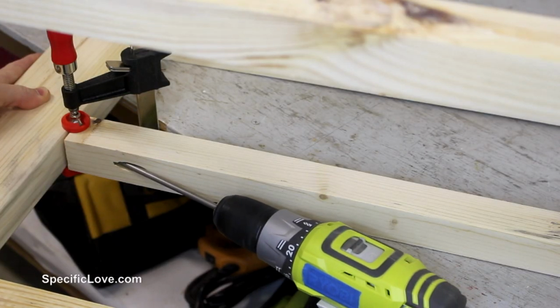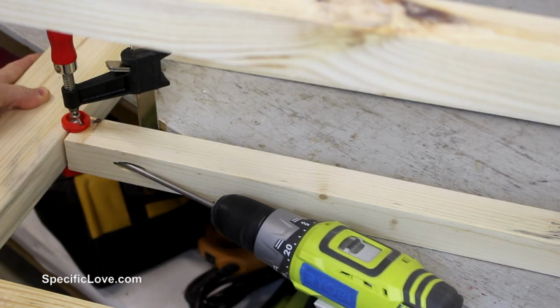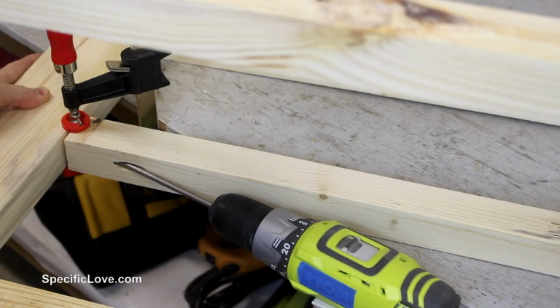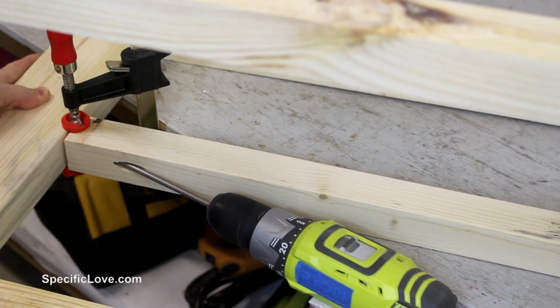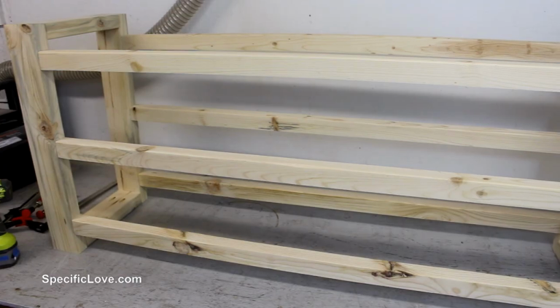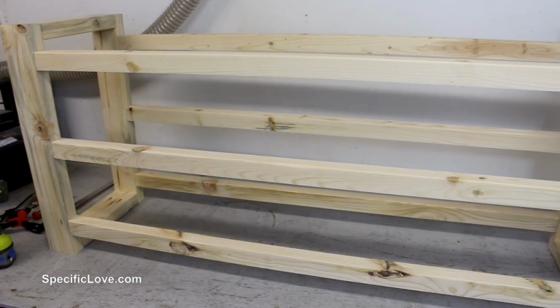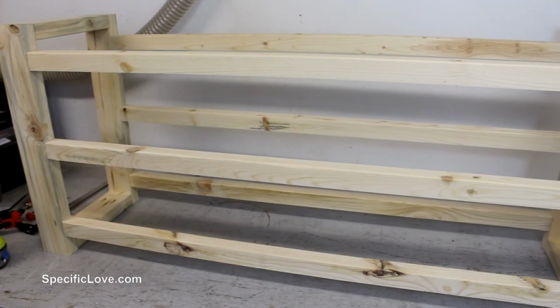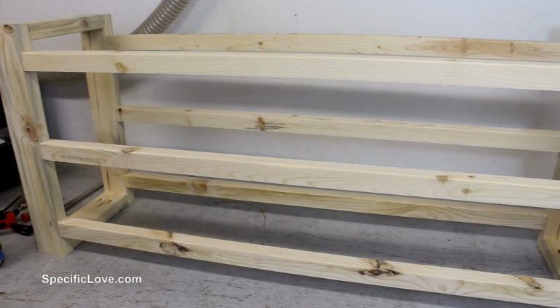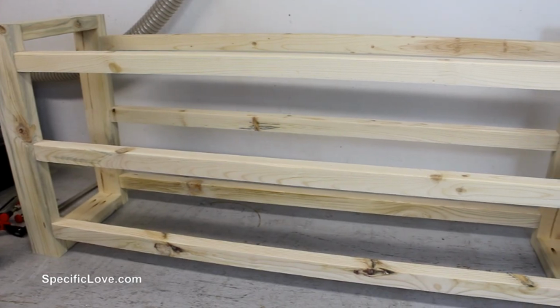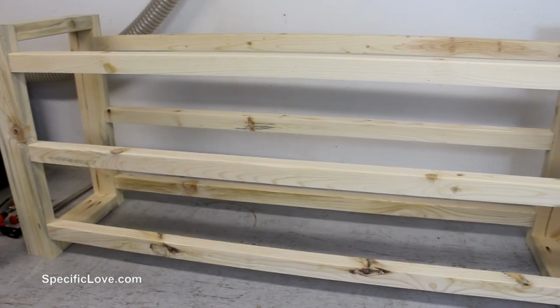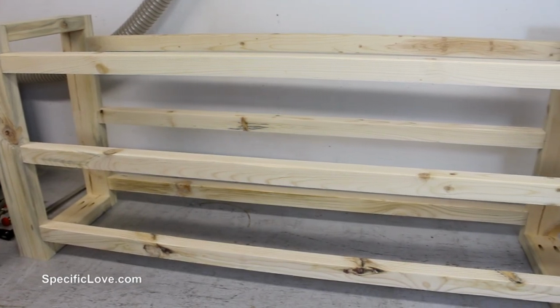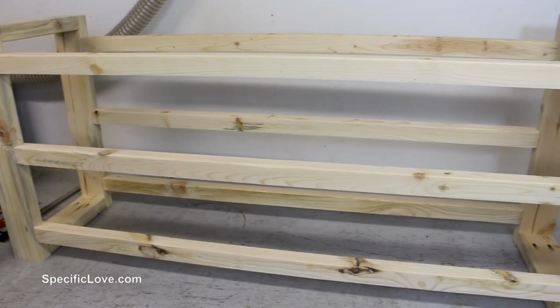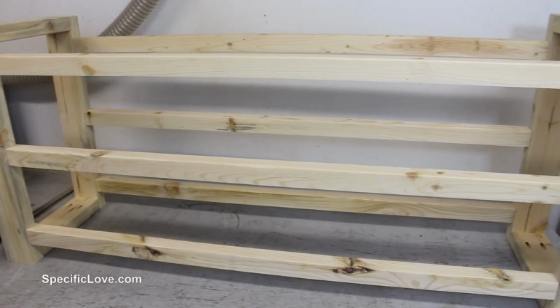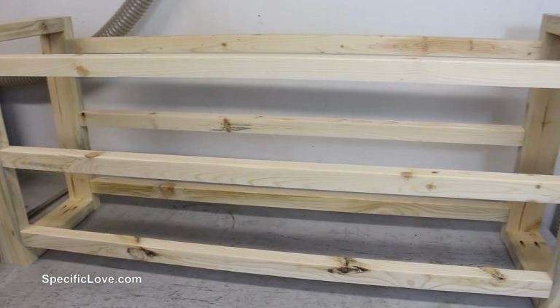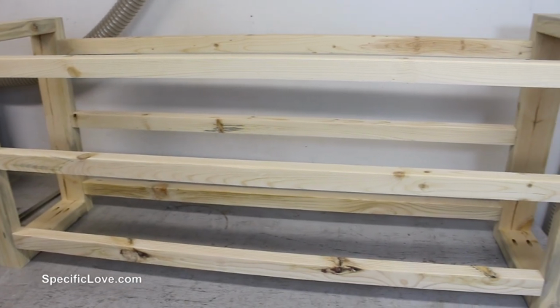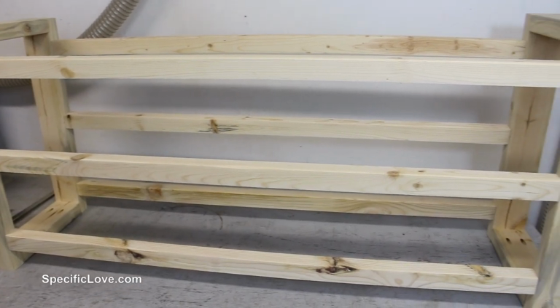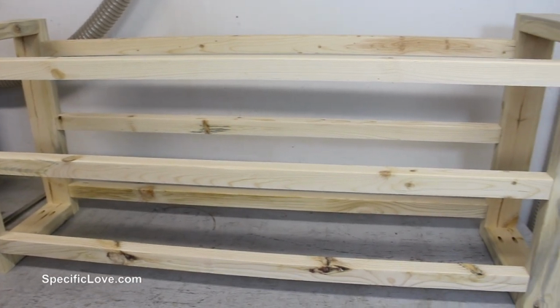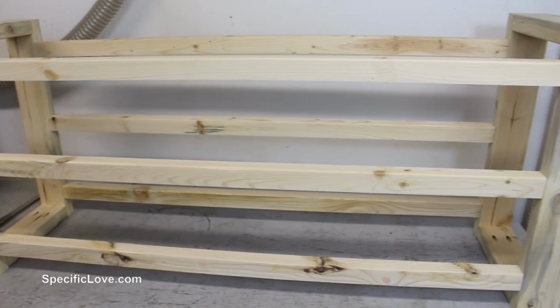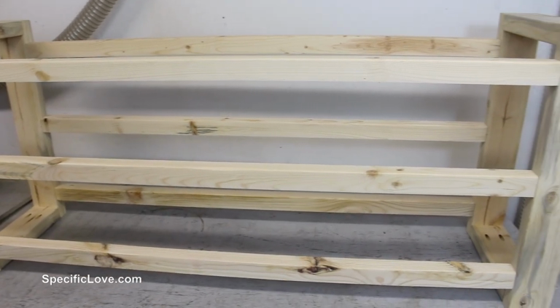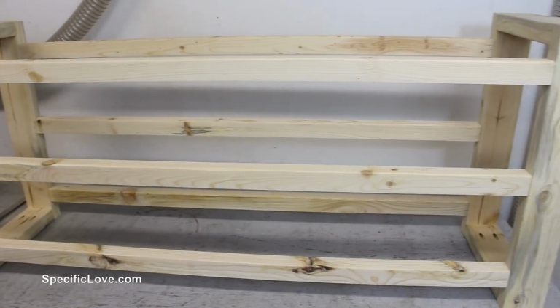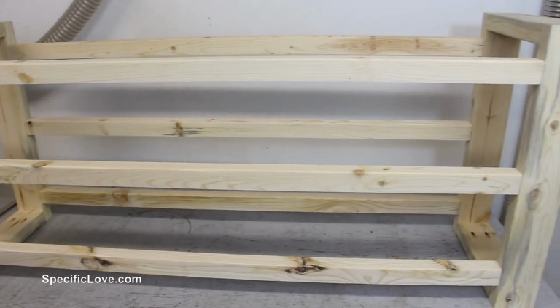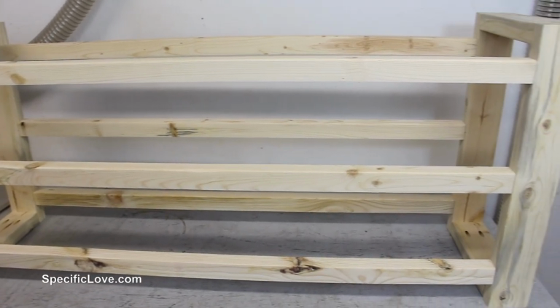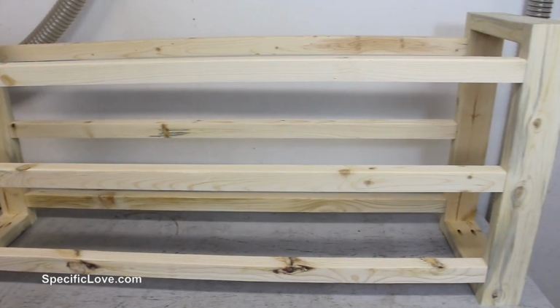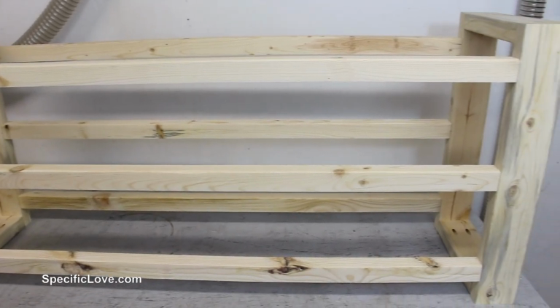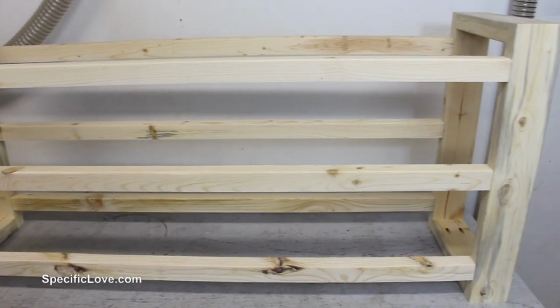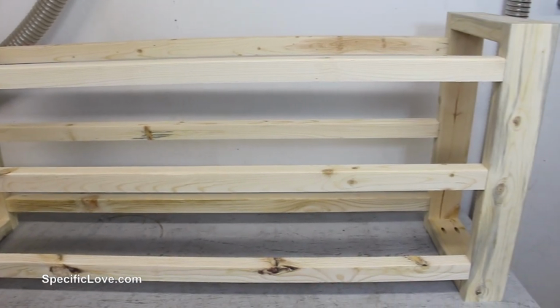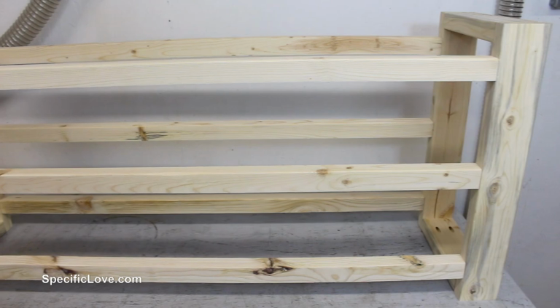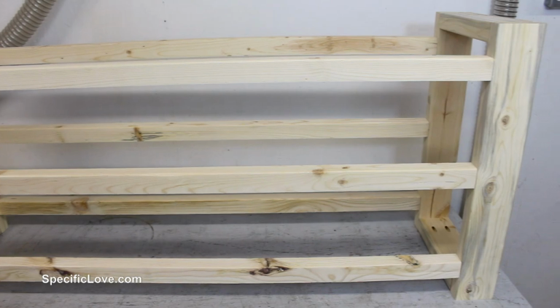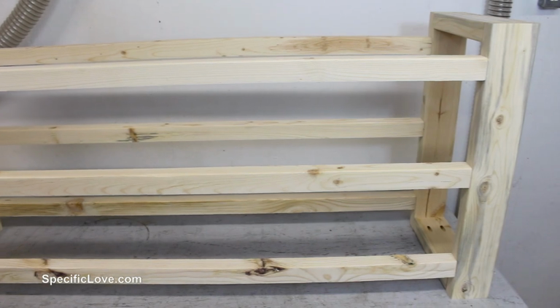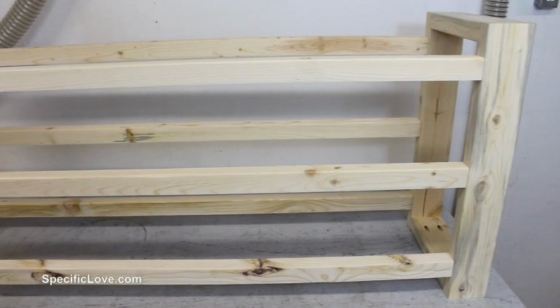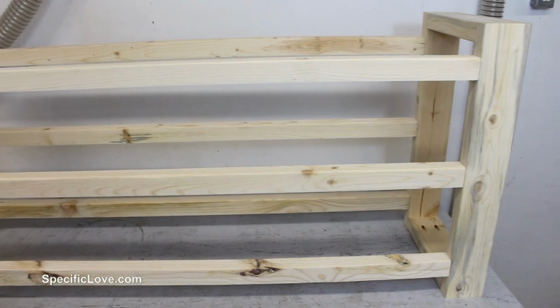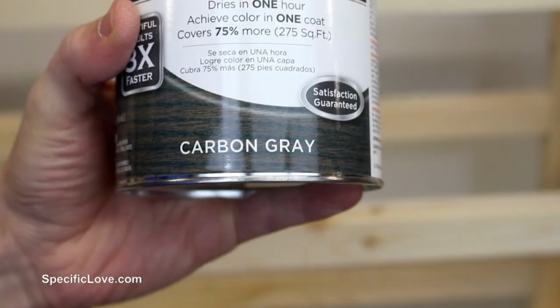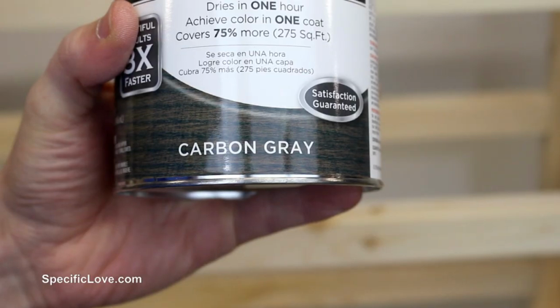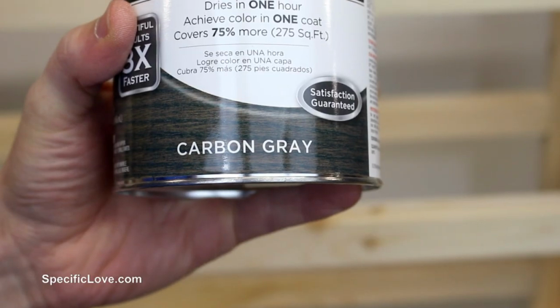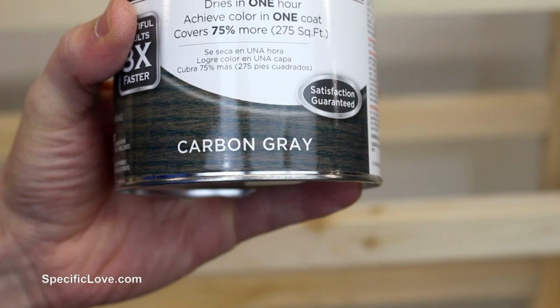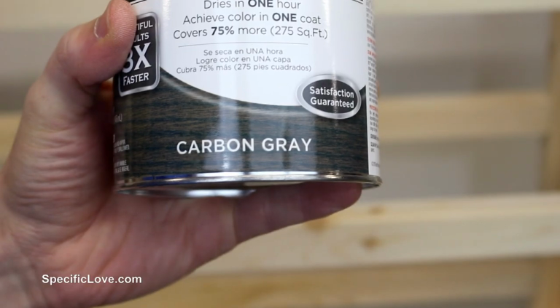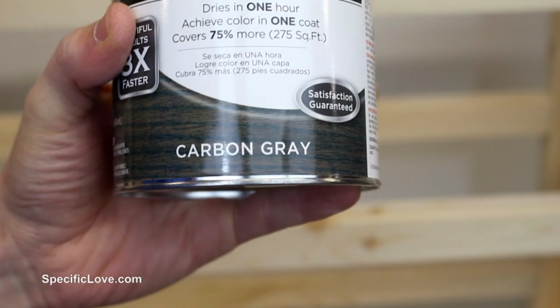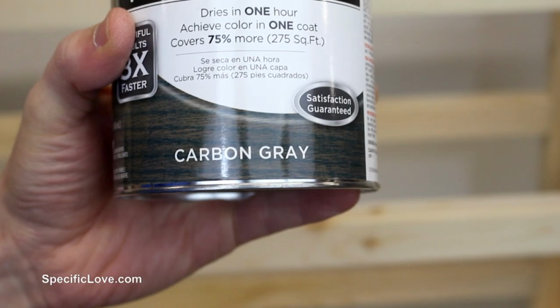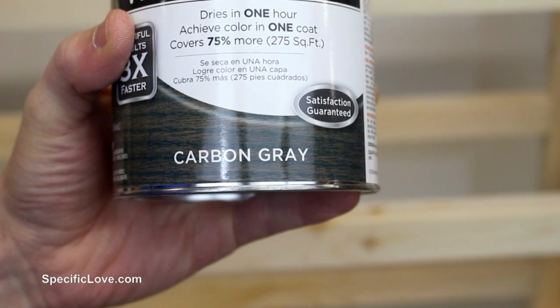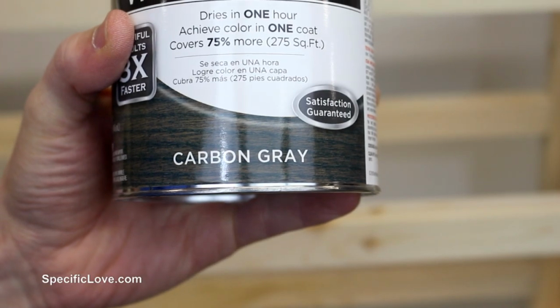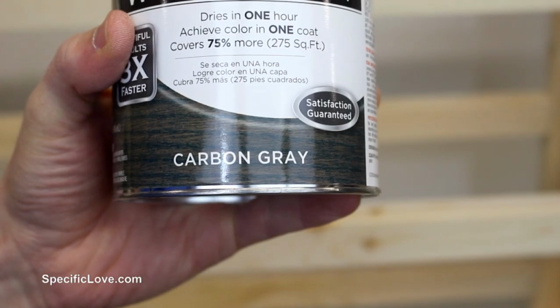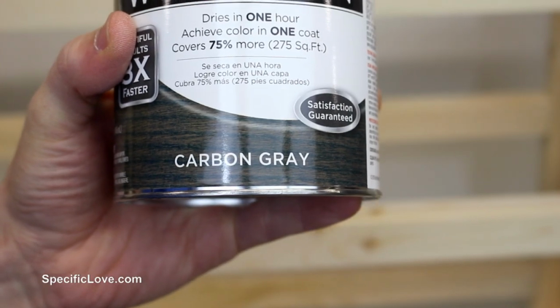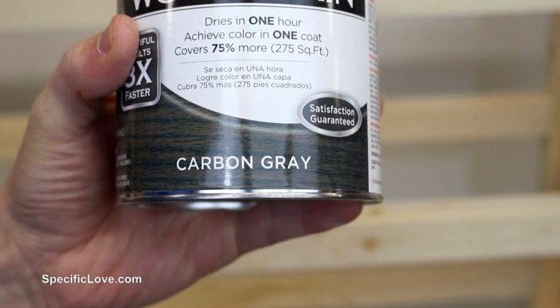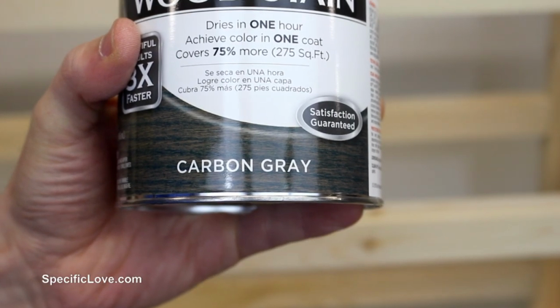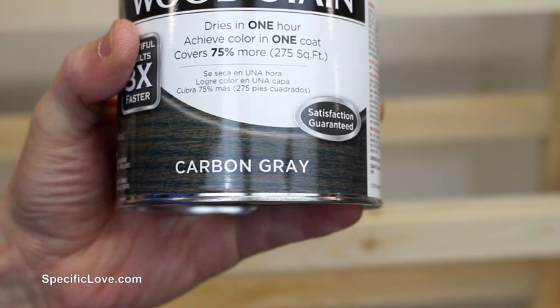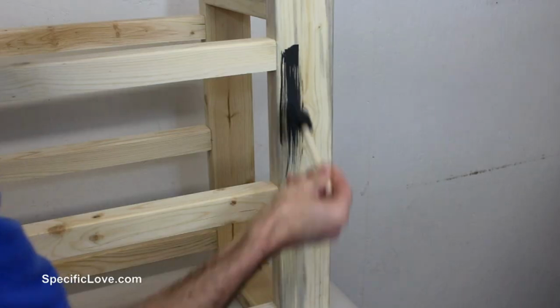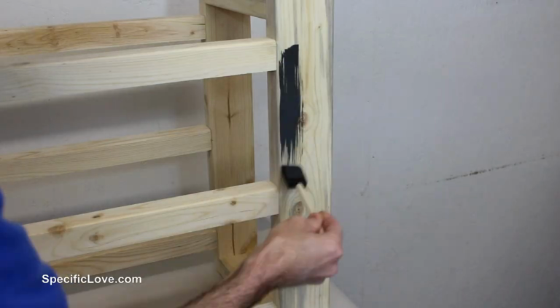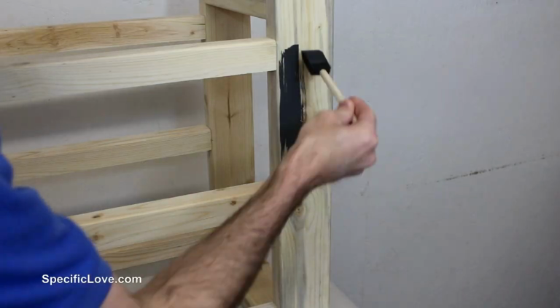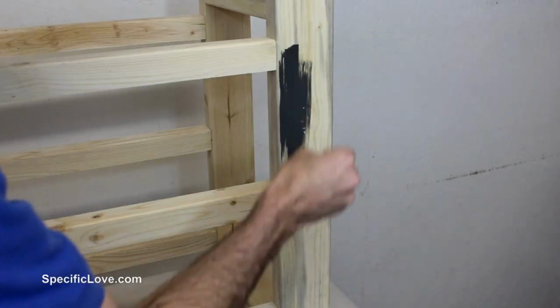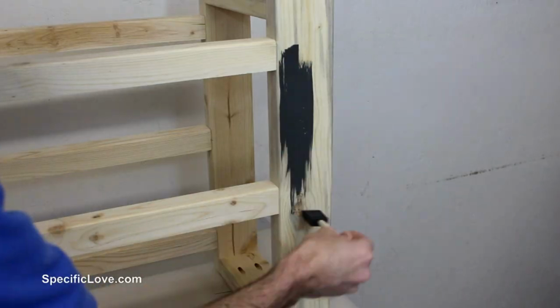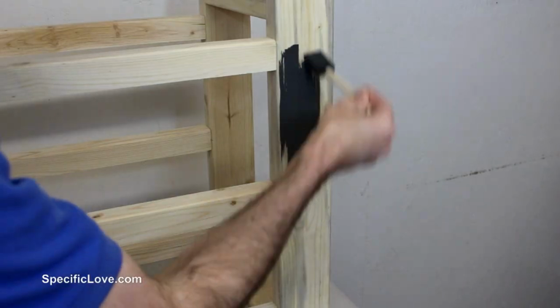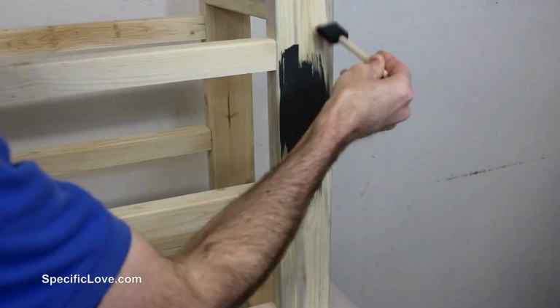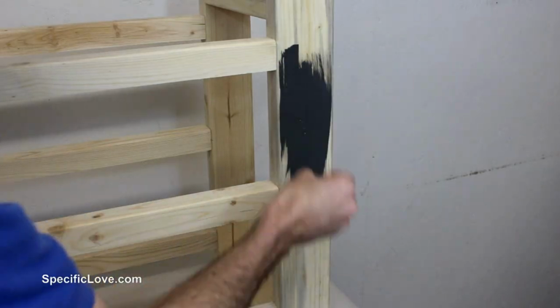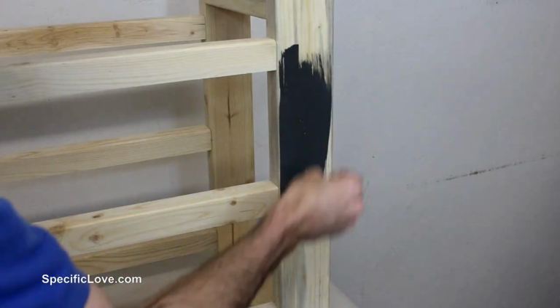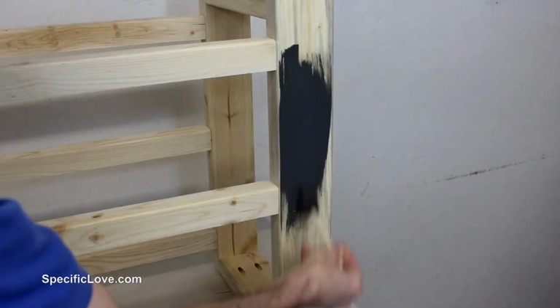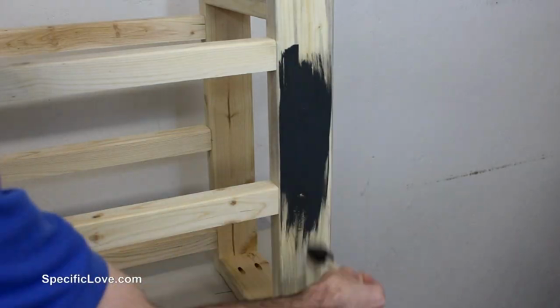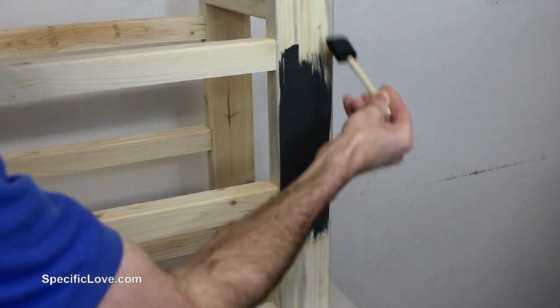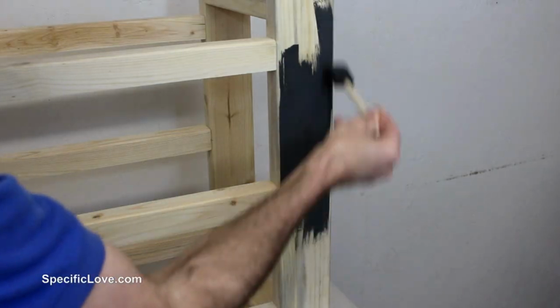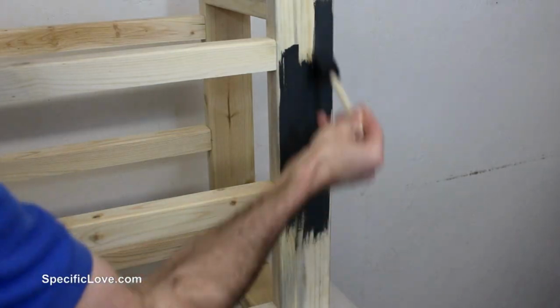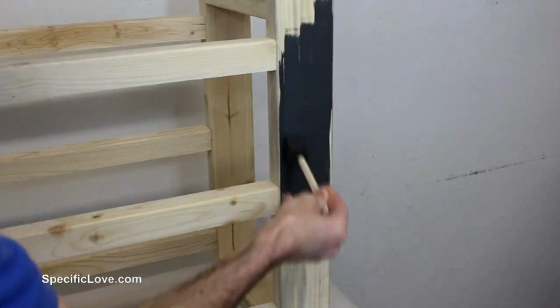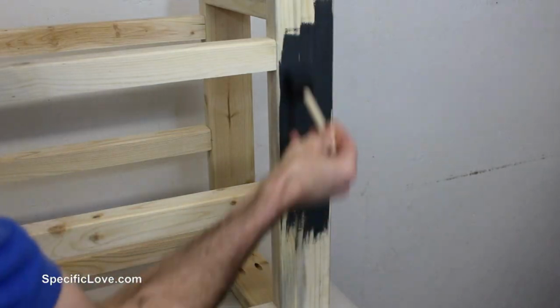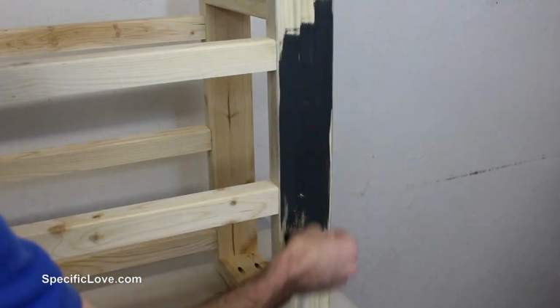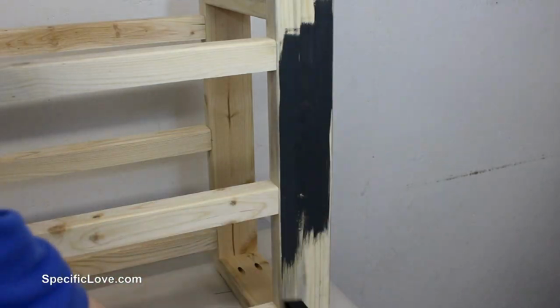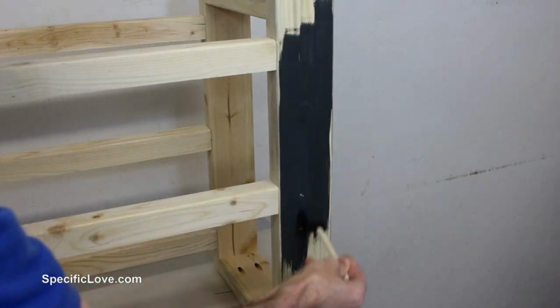I loved the look of the natural wood, but I also knew it would get nasty in a short time, so I used some carbon grey stain on the frame.